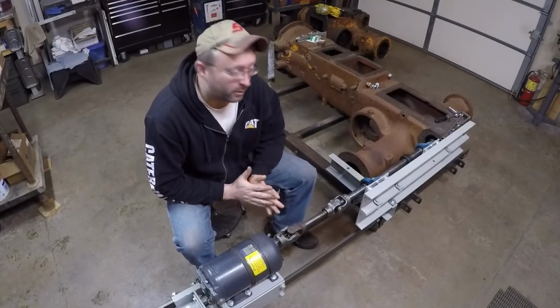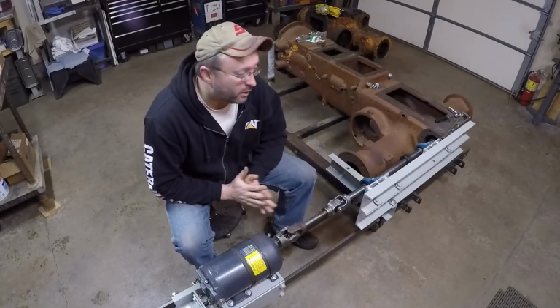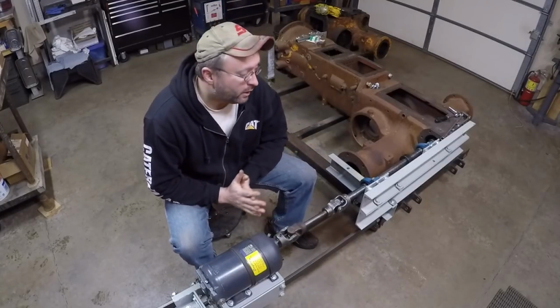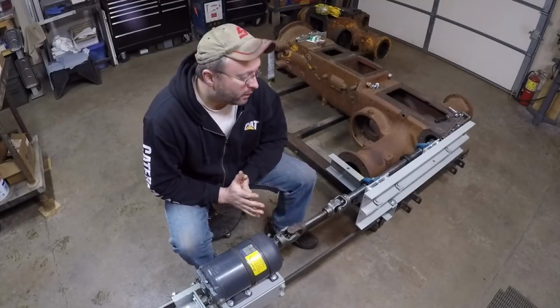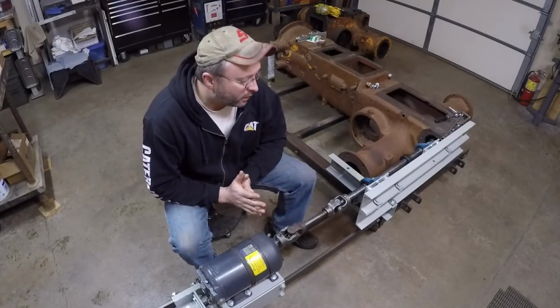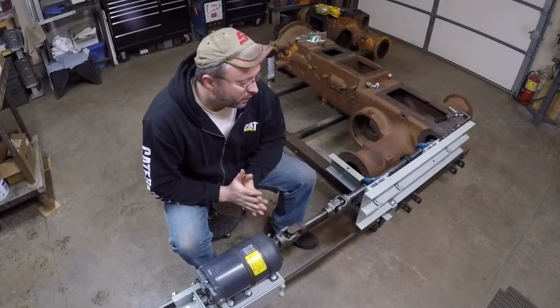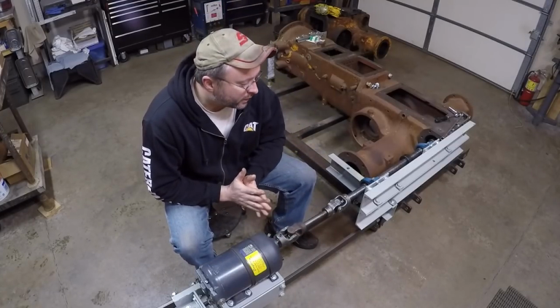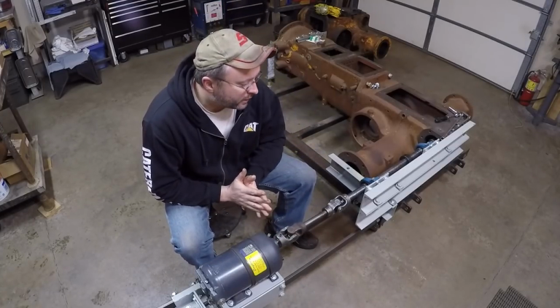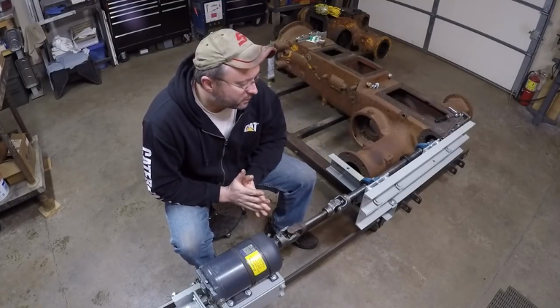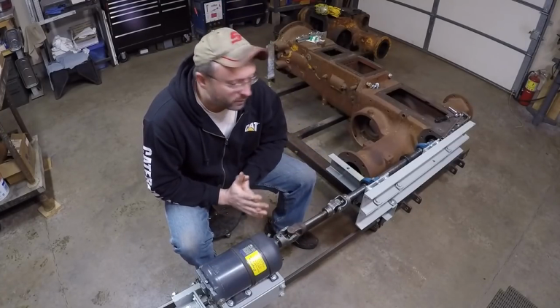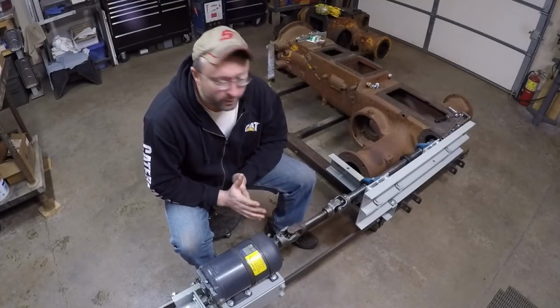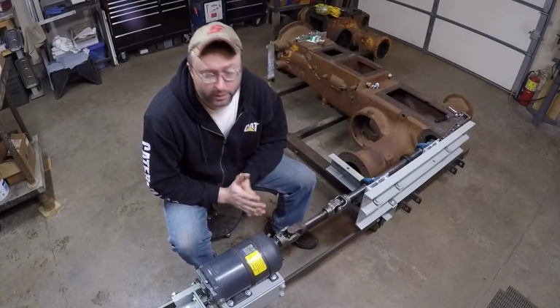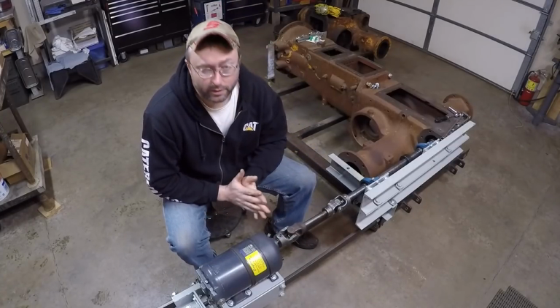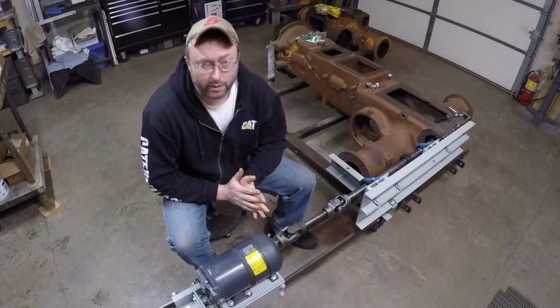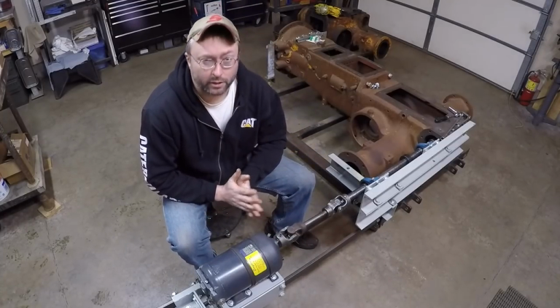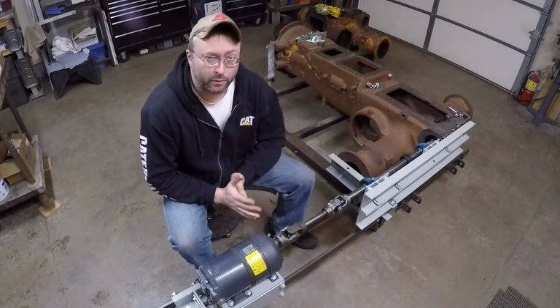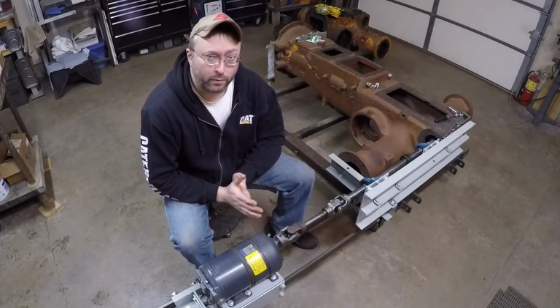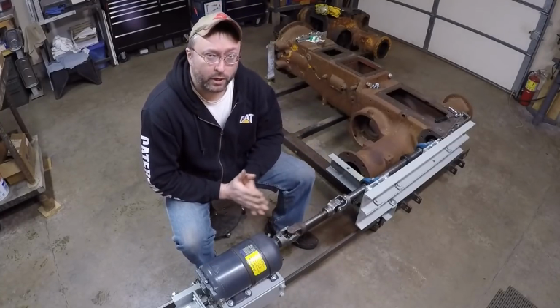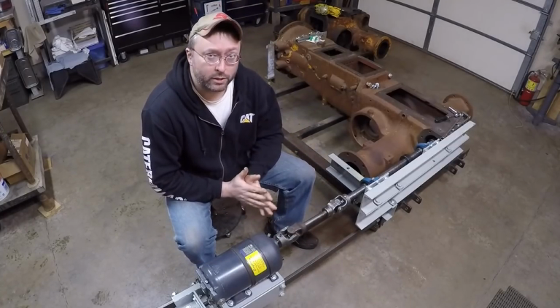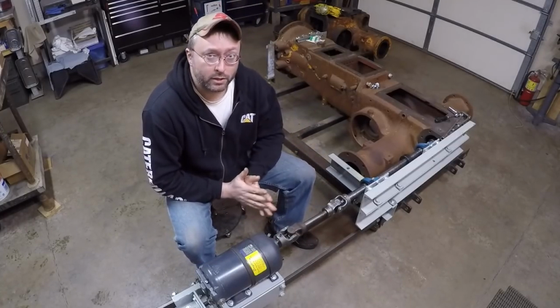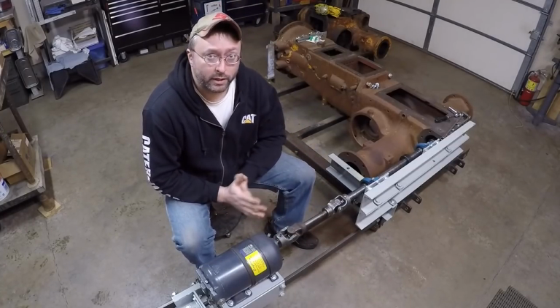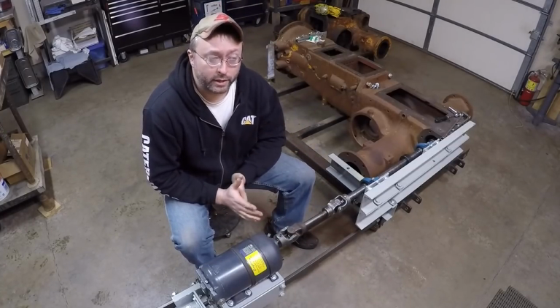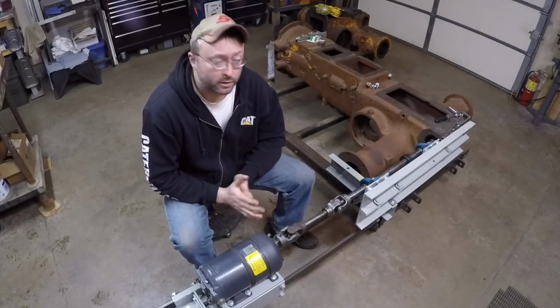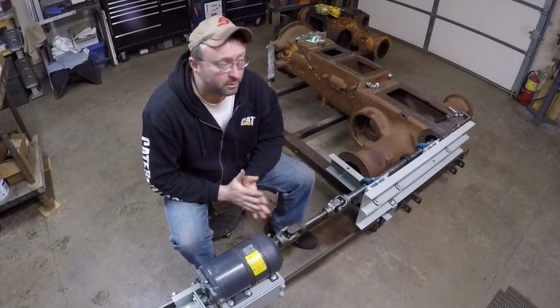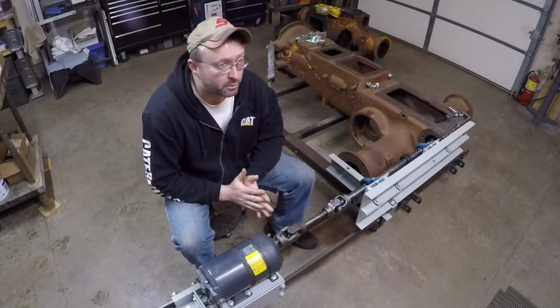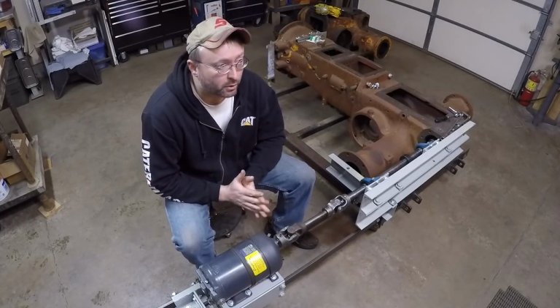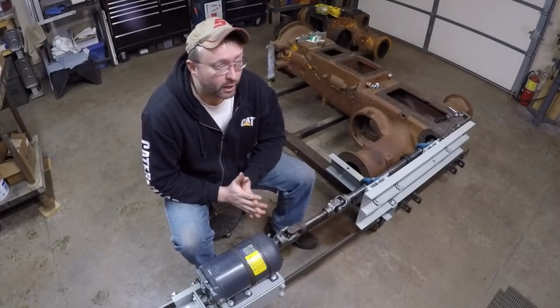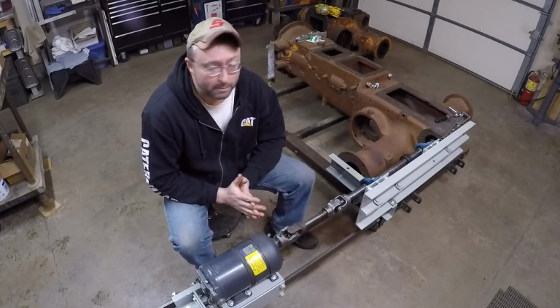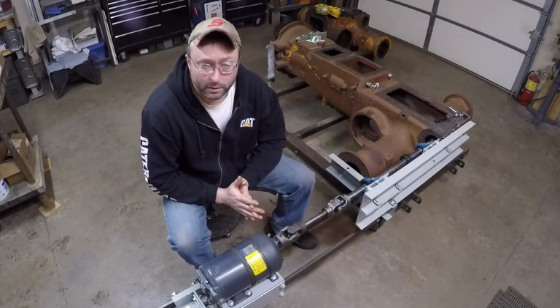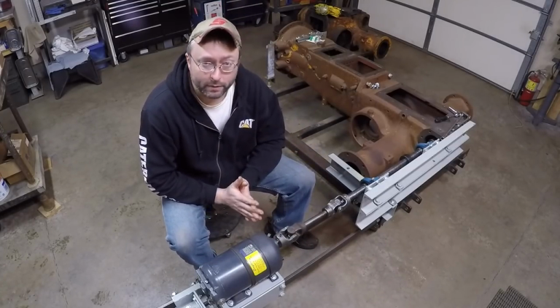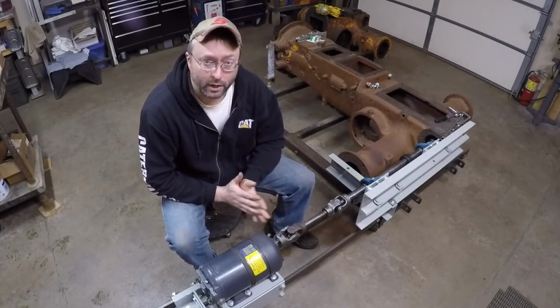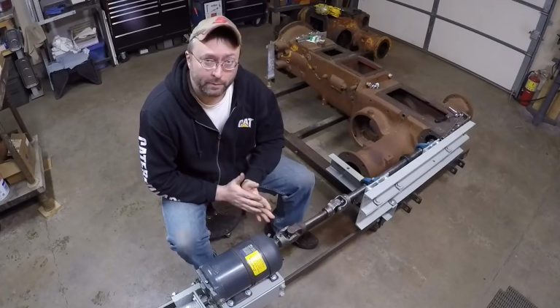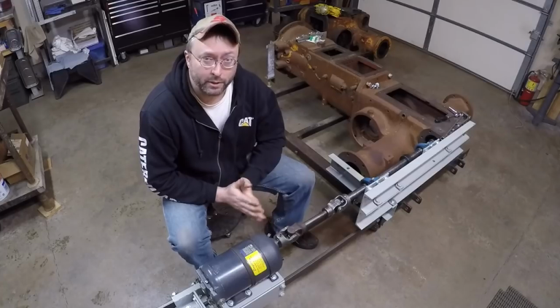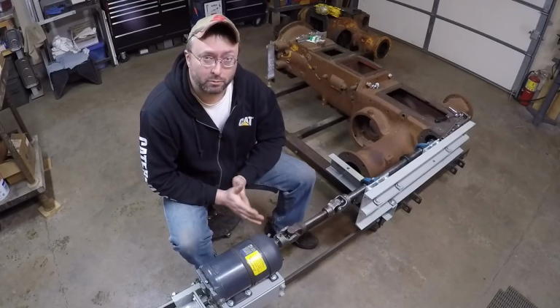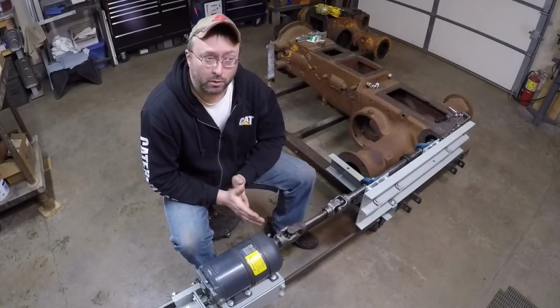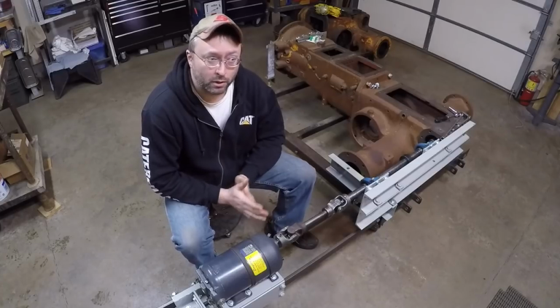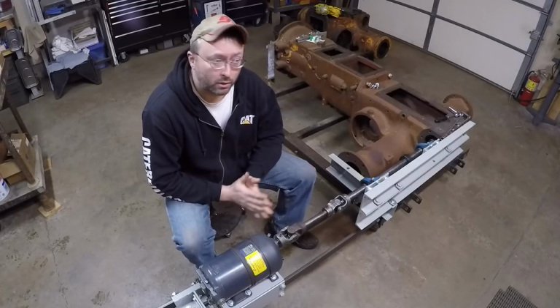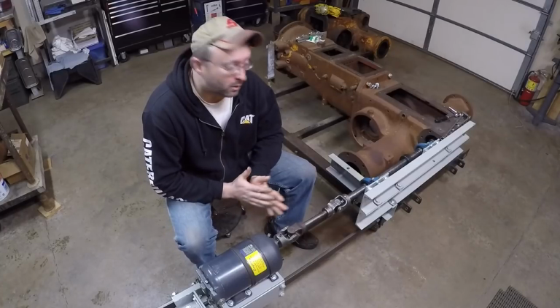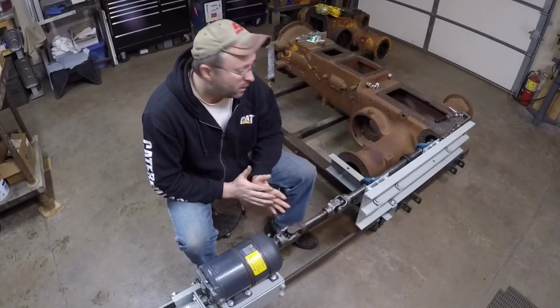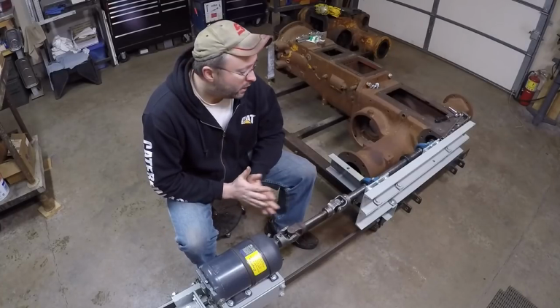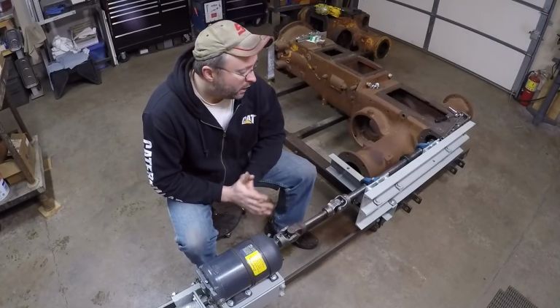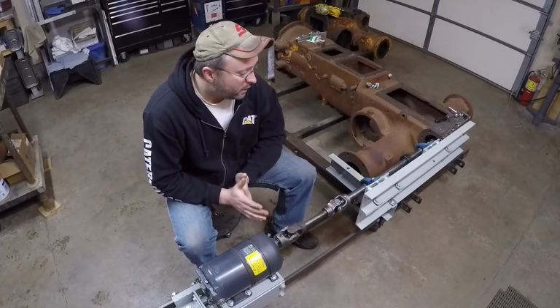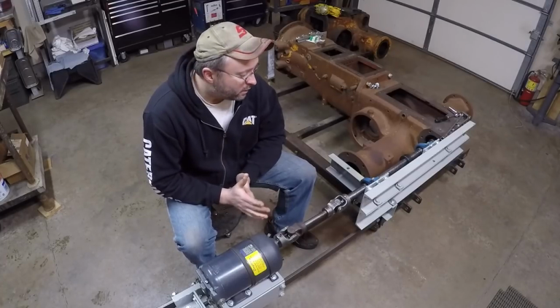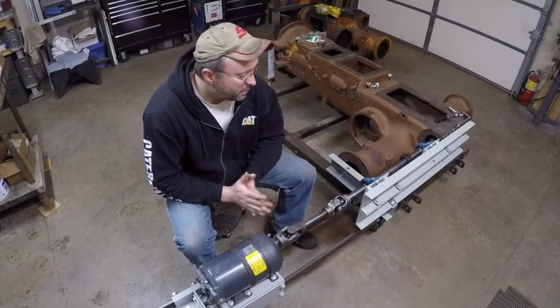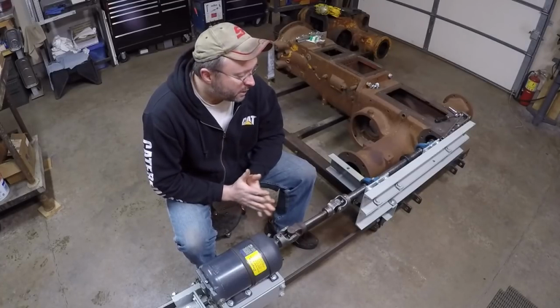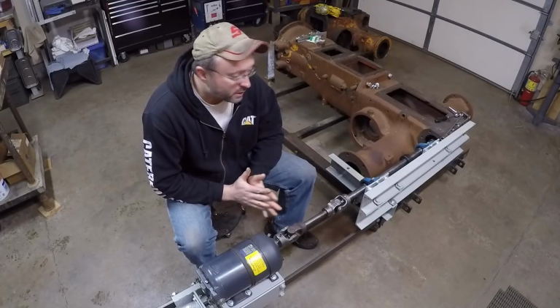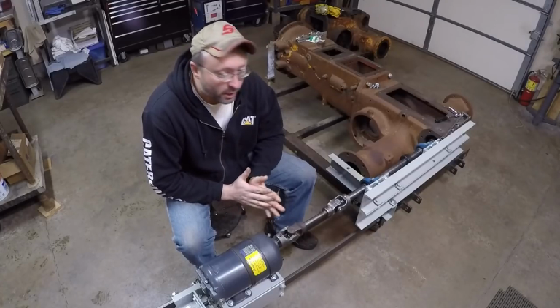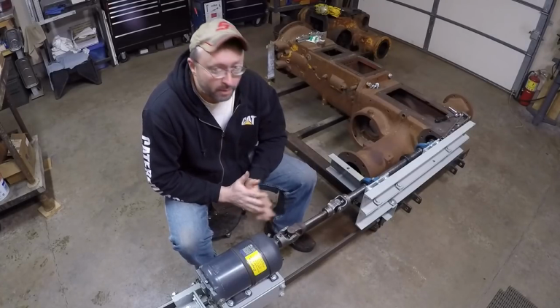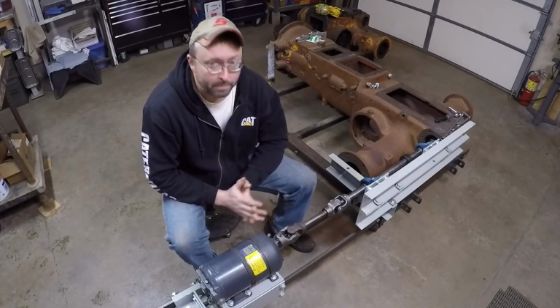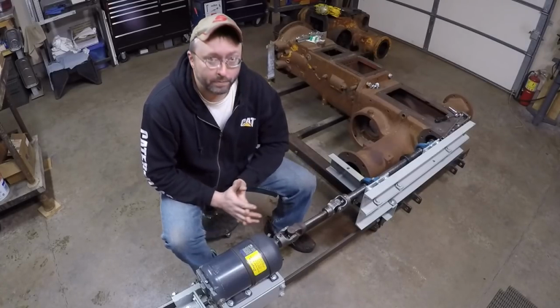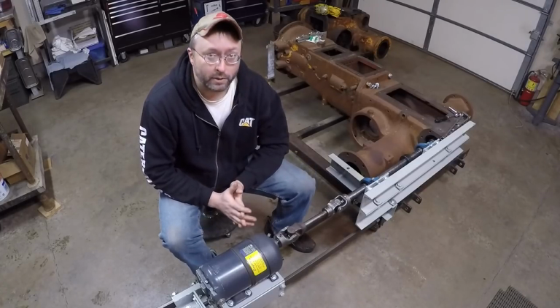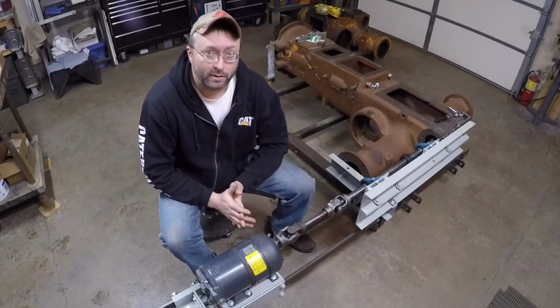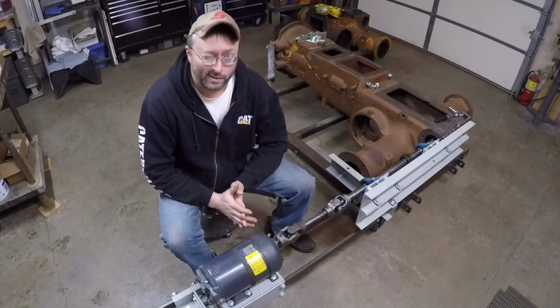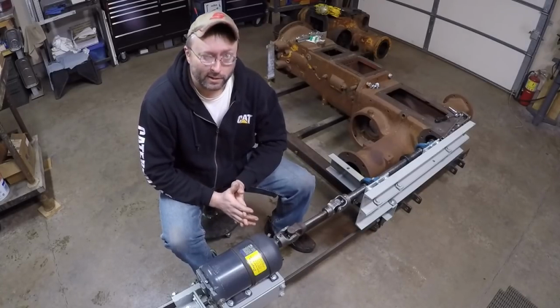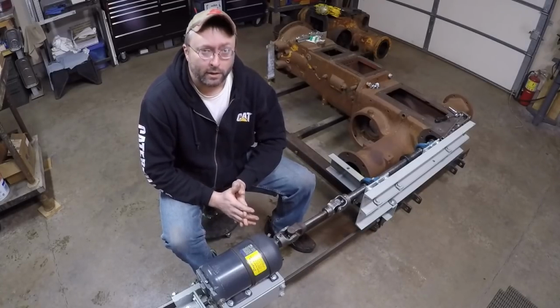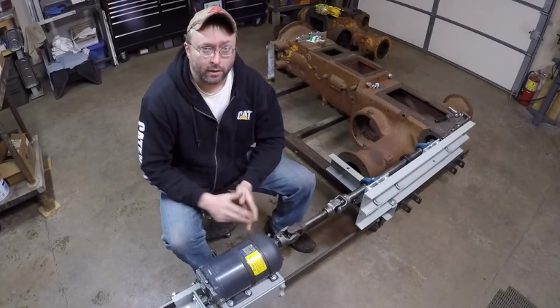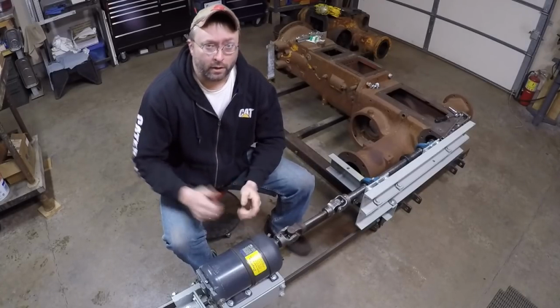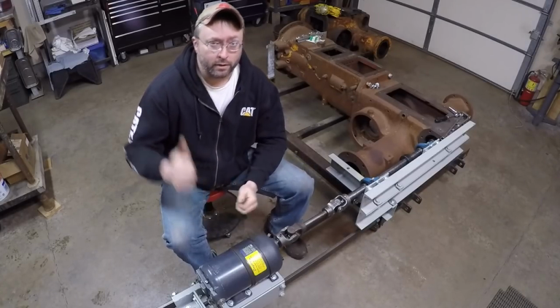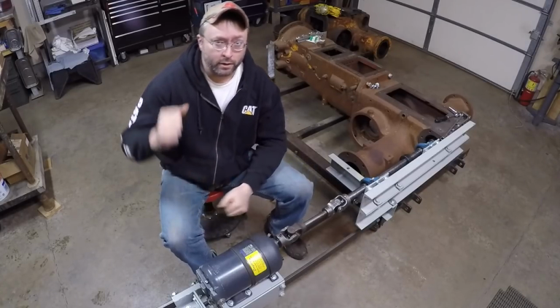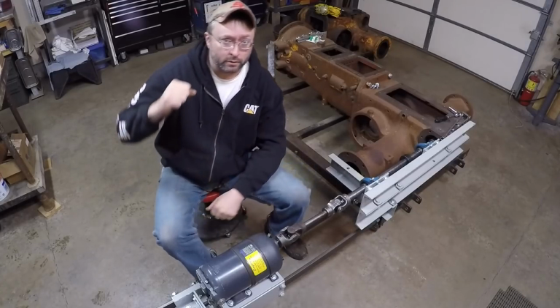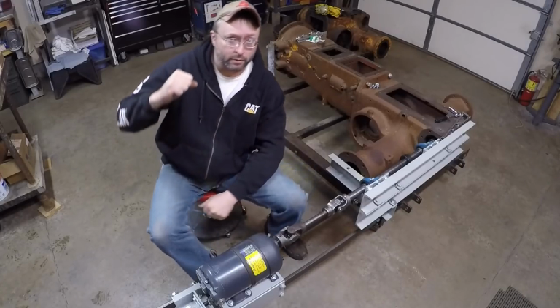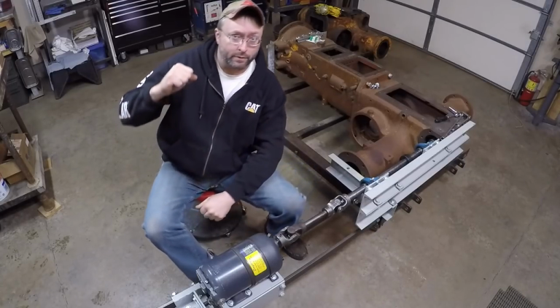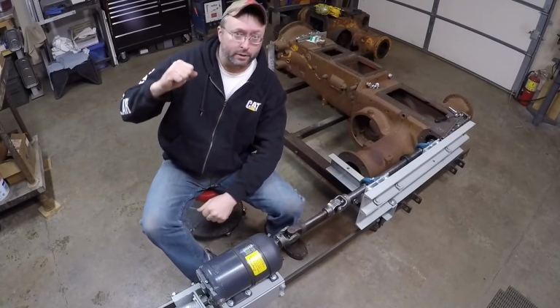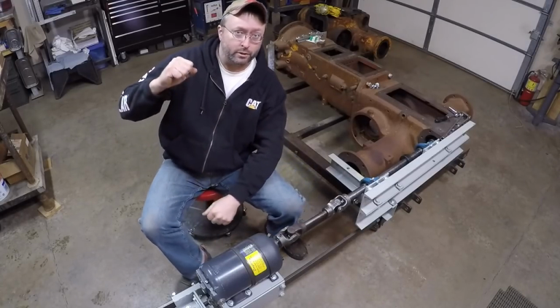So guys, as always, I thank you for watching — like and subscribe, leave comments below. In the meantime, on to other adventures.